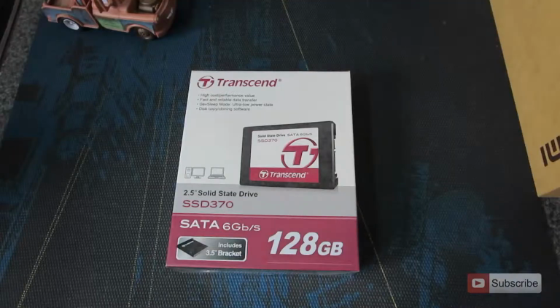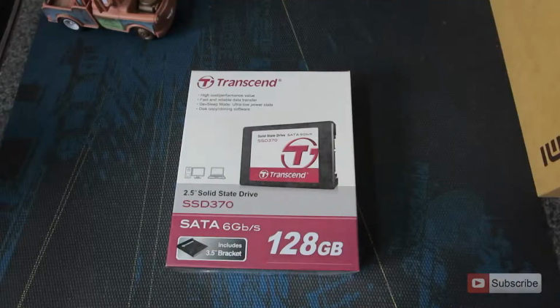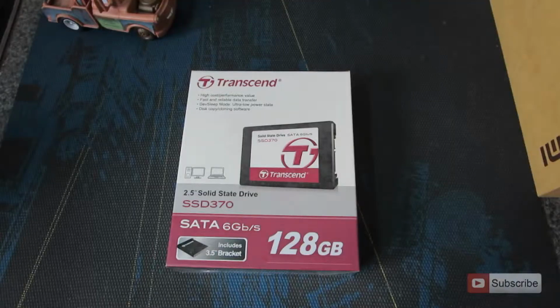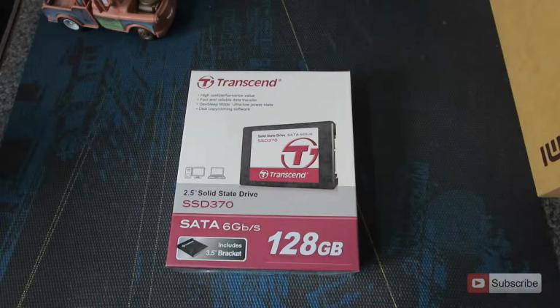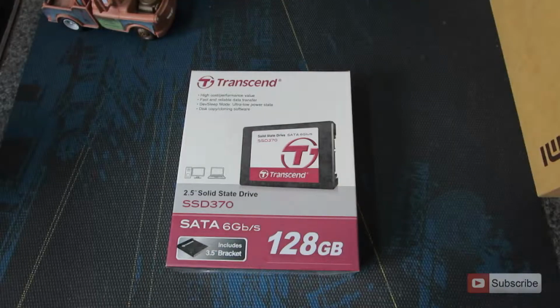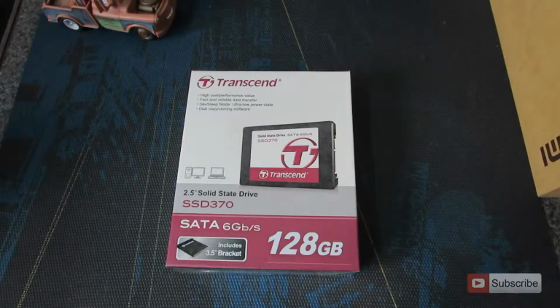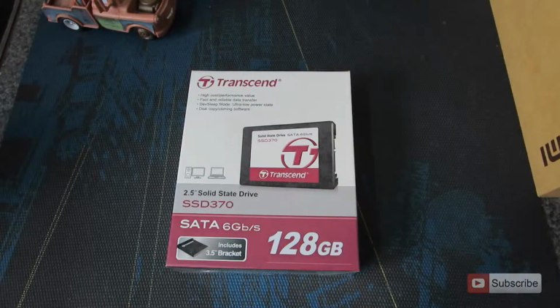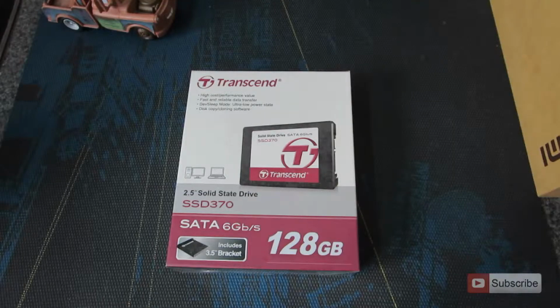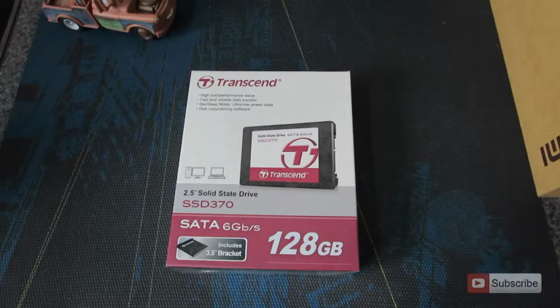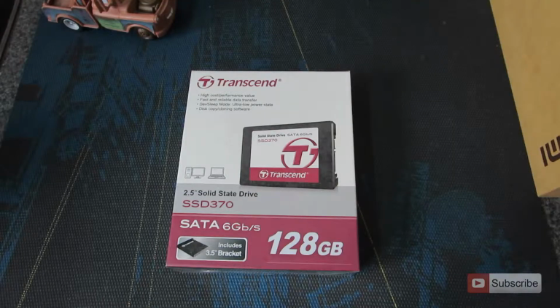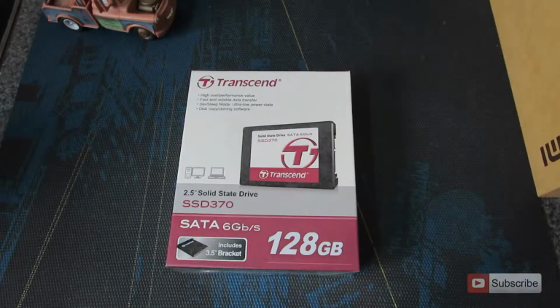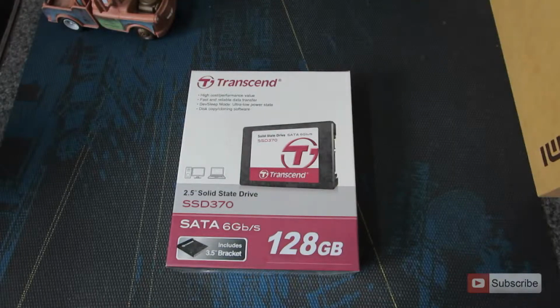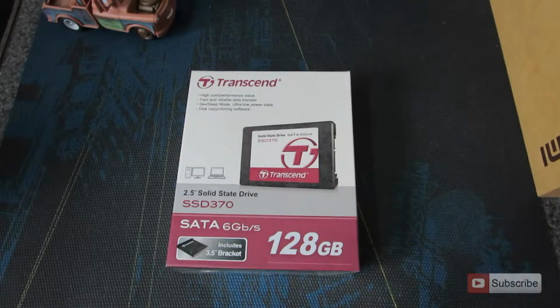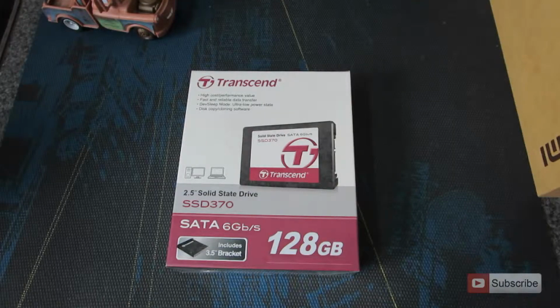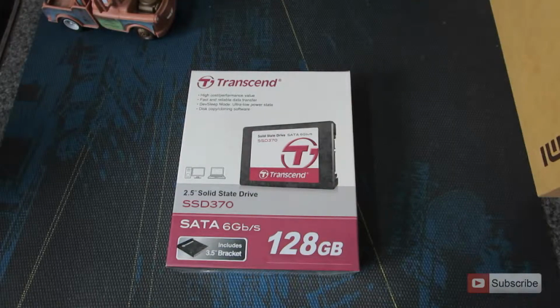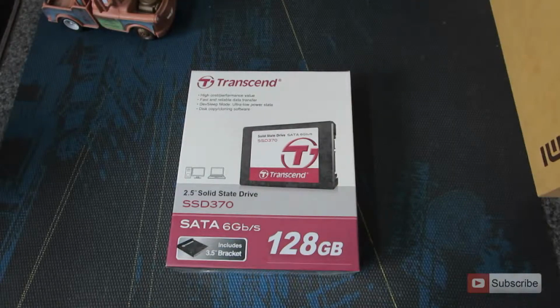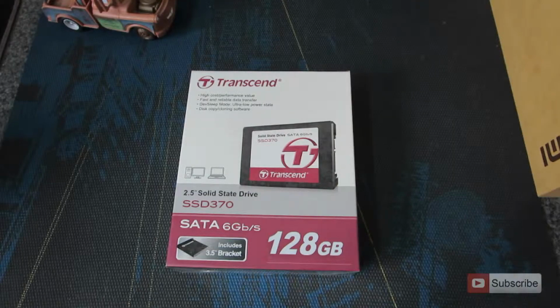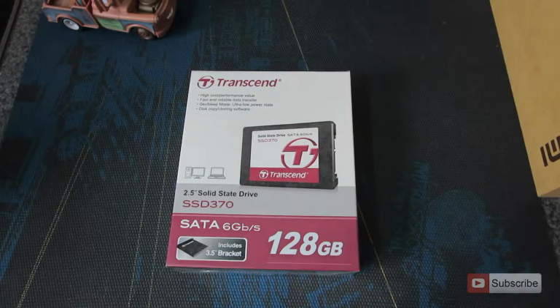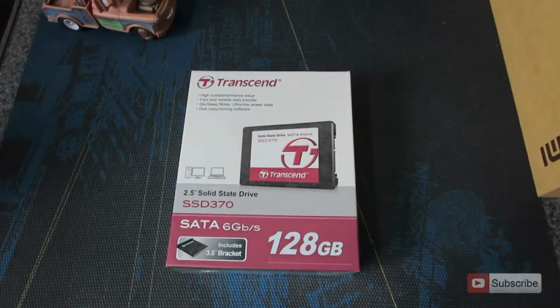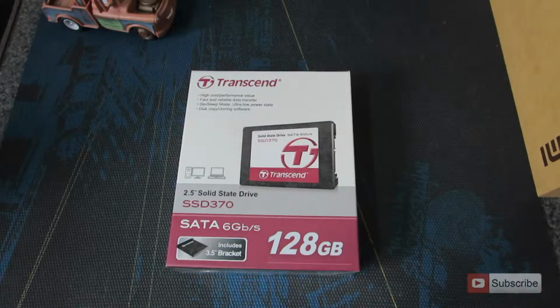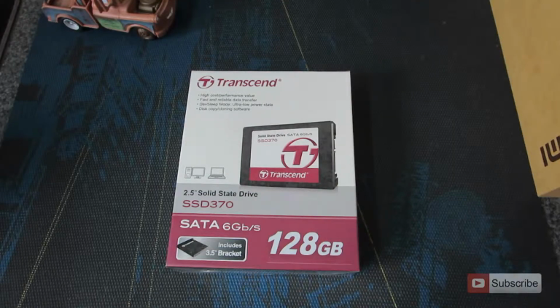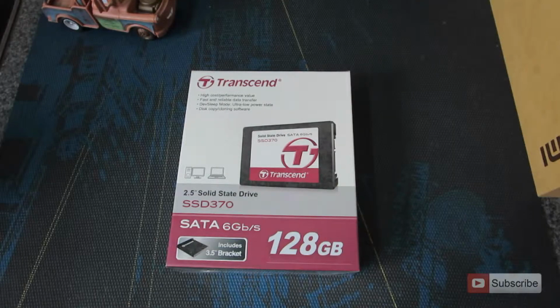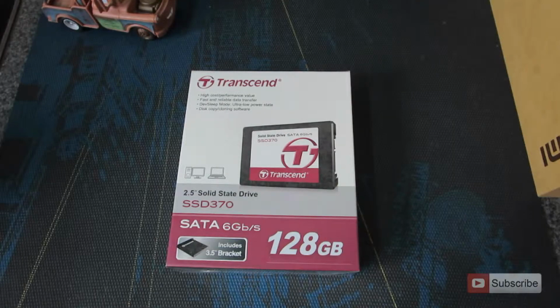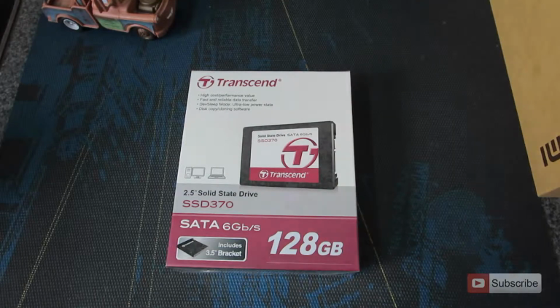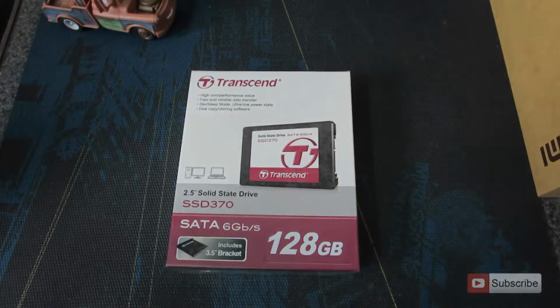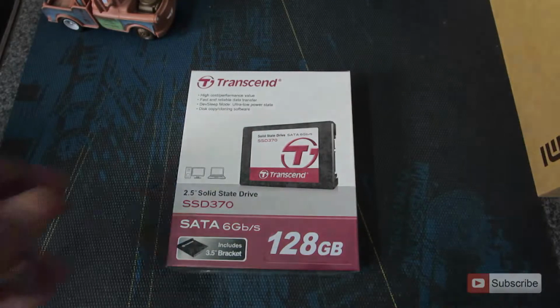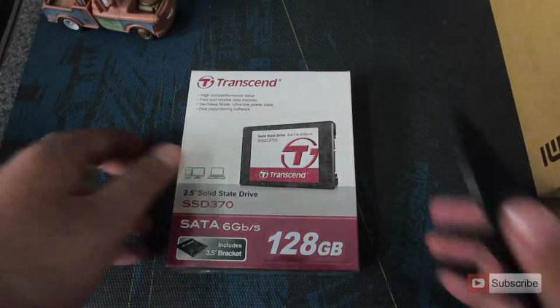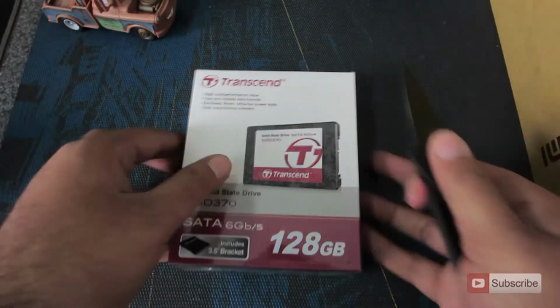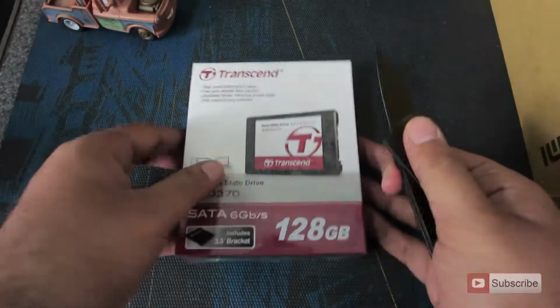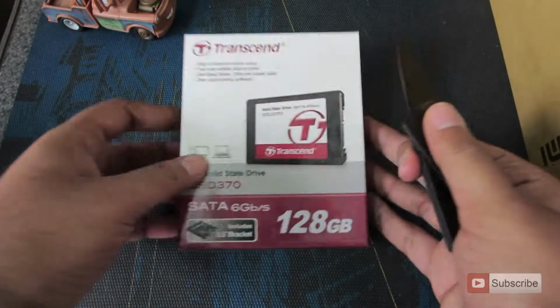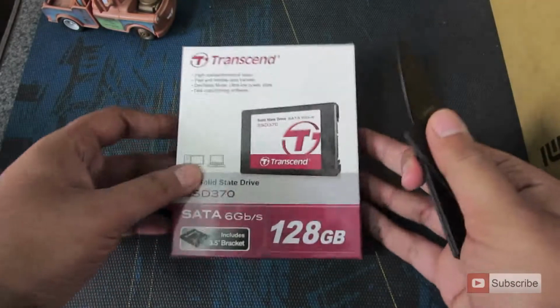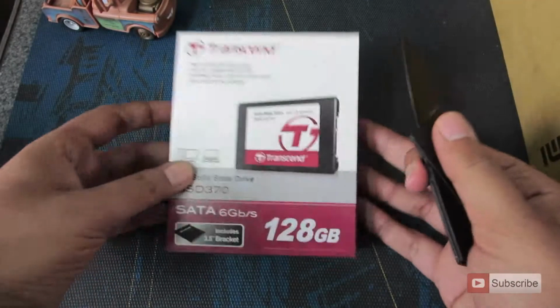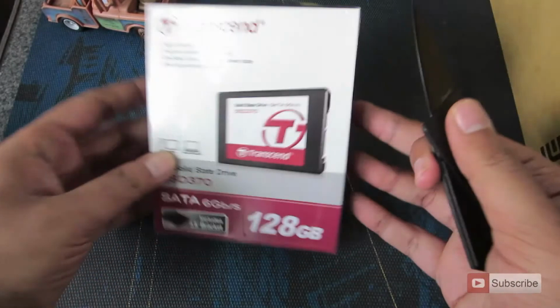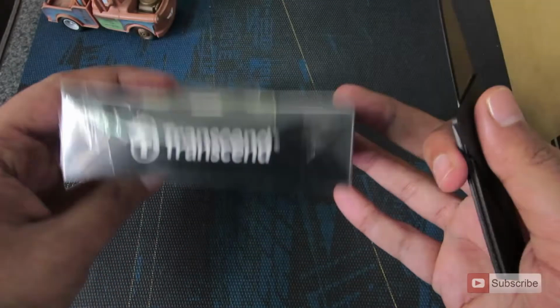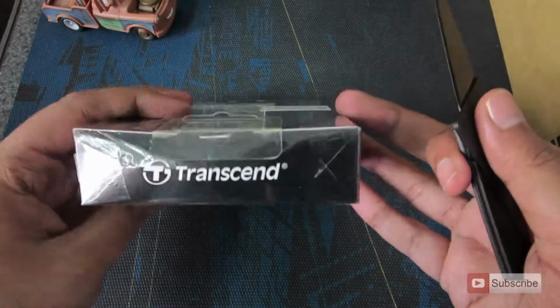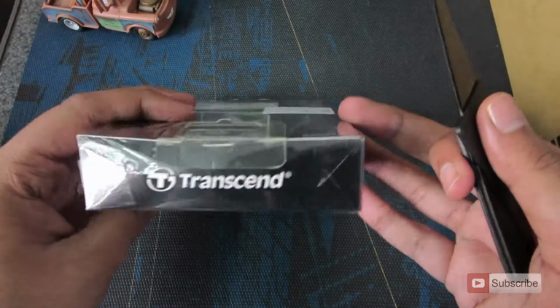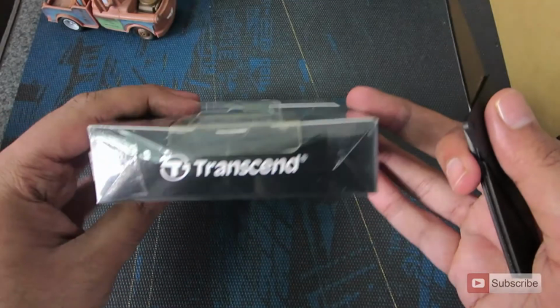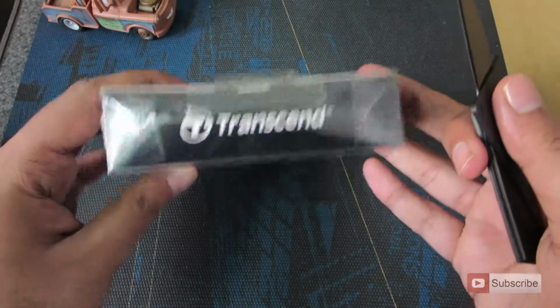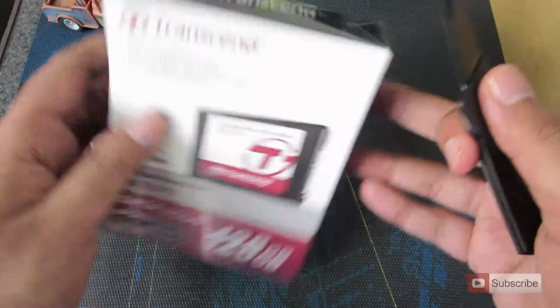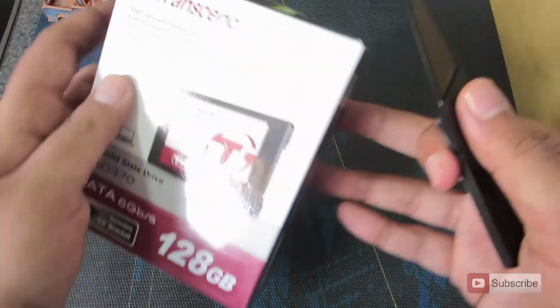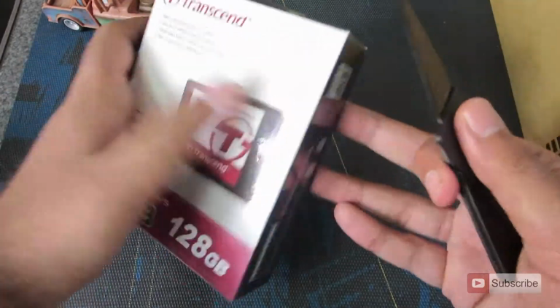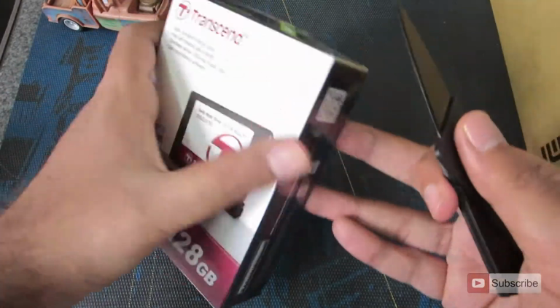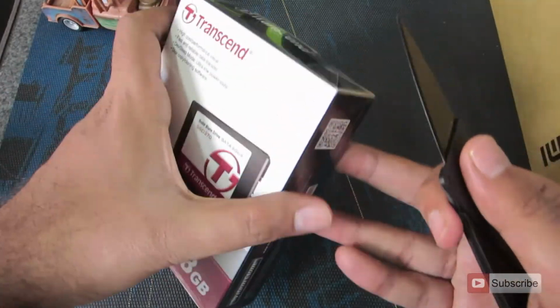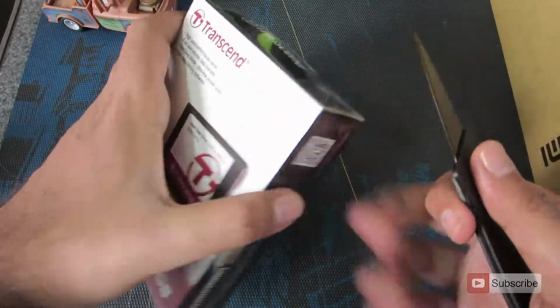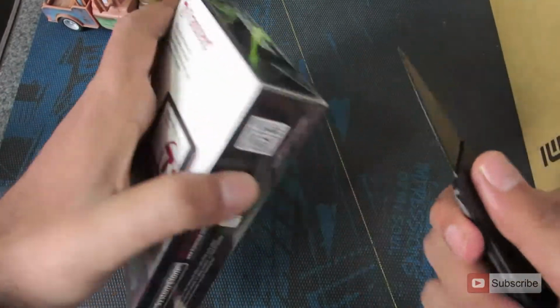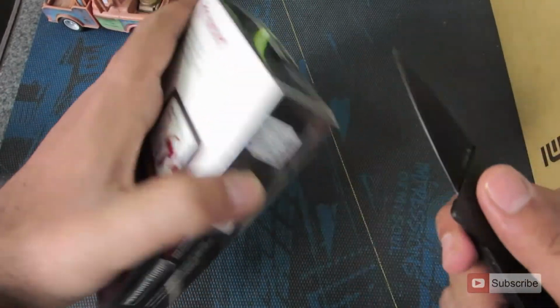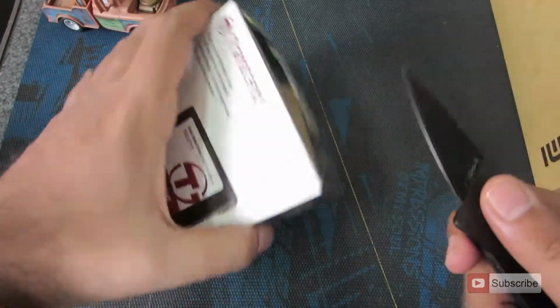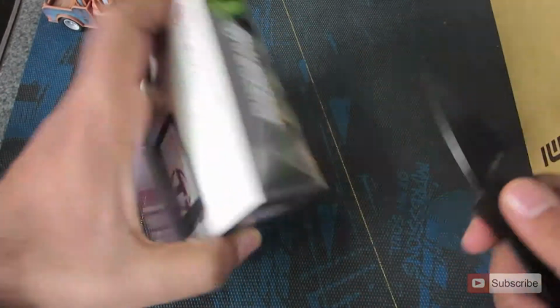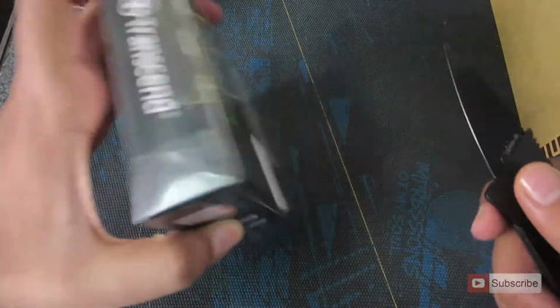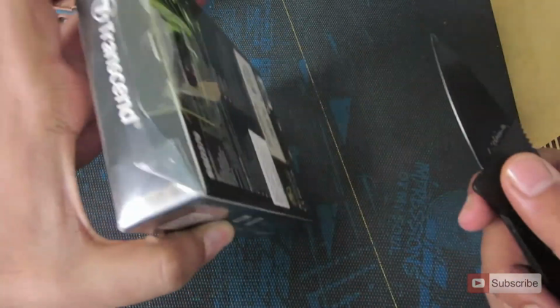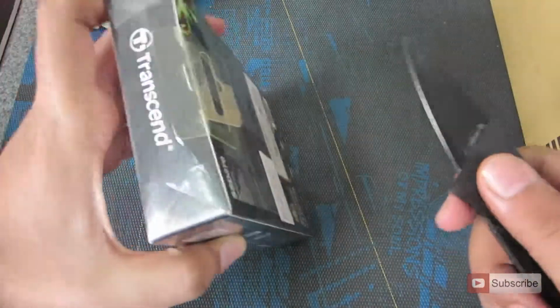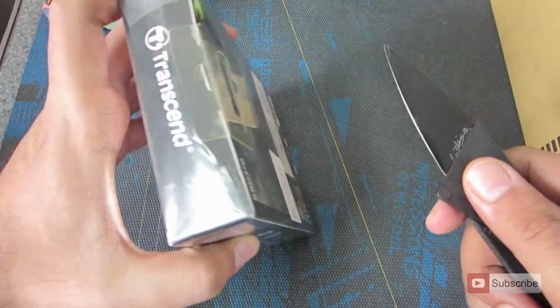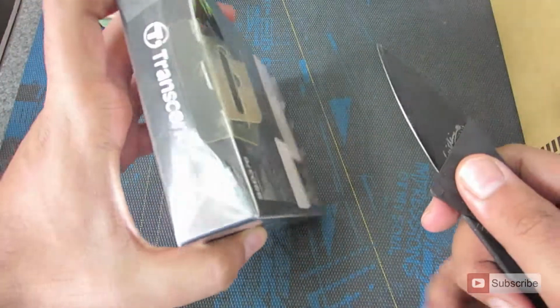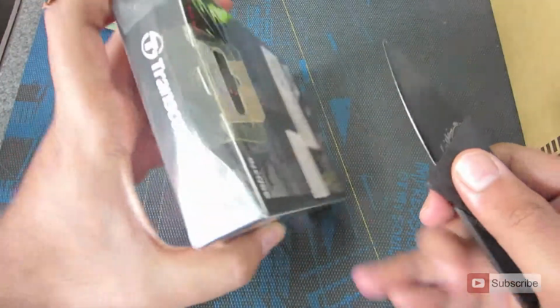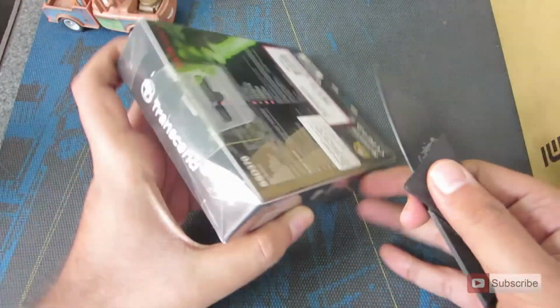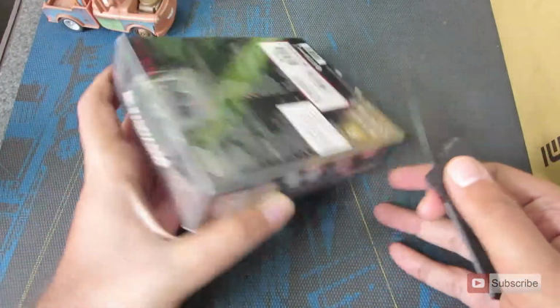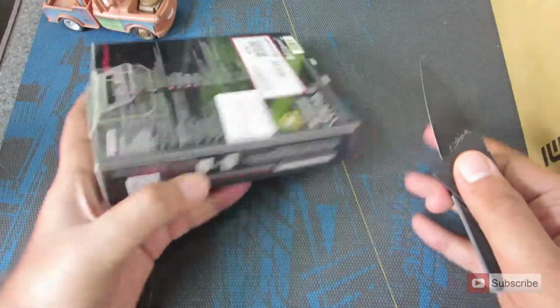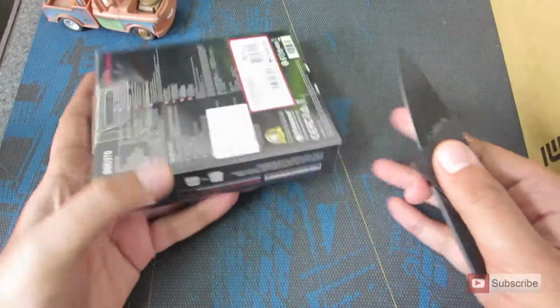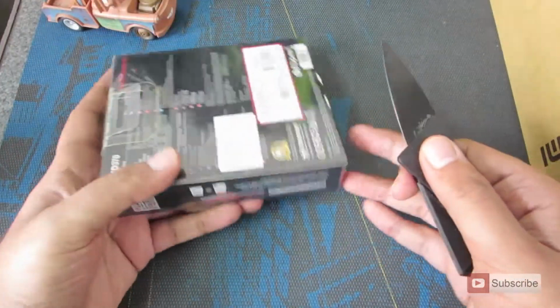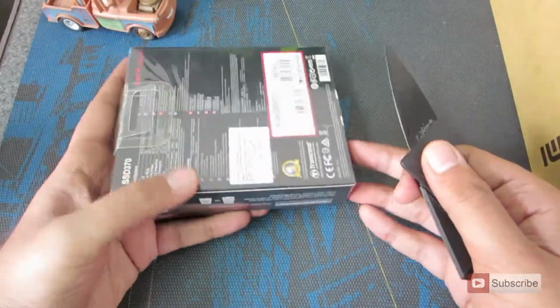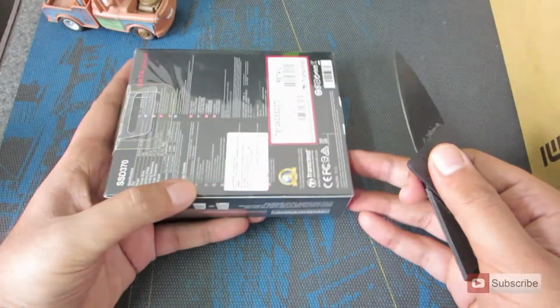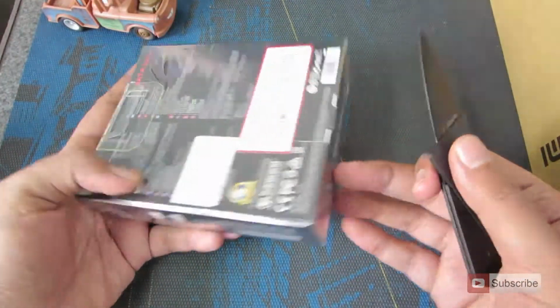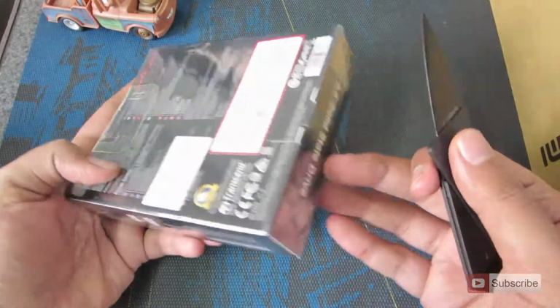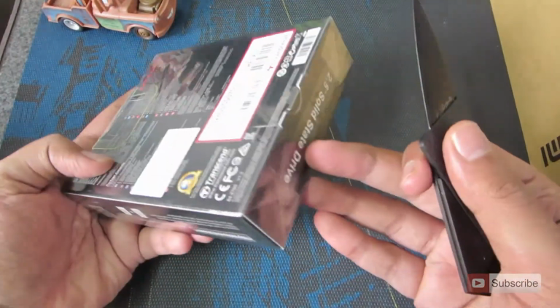This is the 128GB variant of the SSD and the size of the SSD is 2.5 inch, so it can fit into the laptop without any problem.